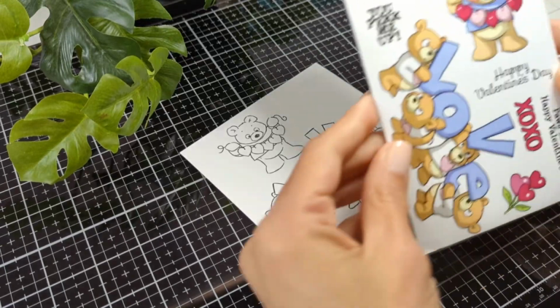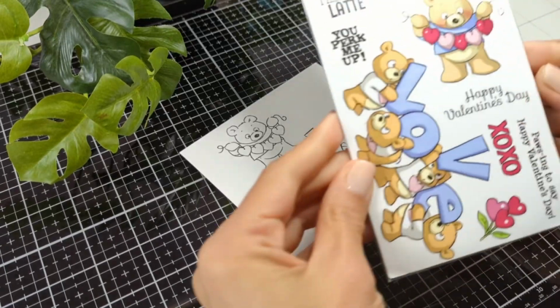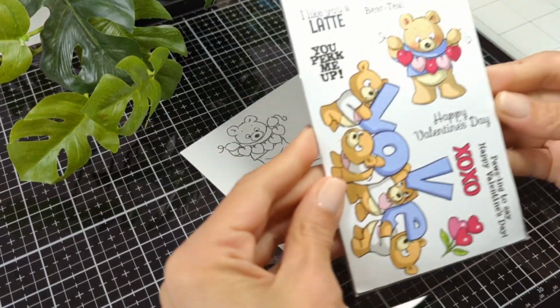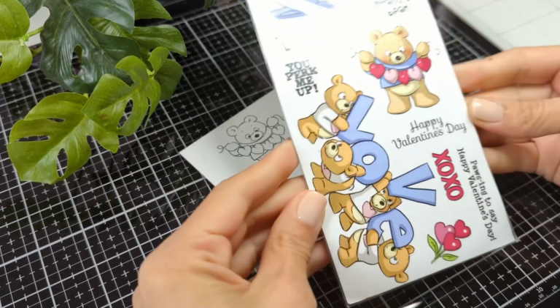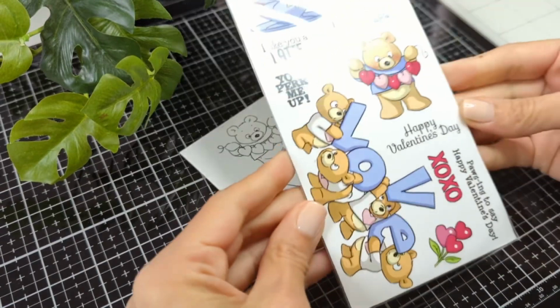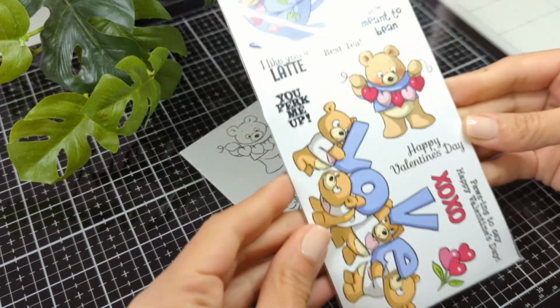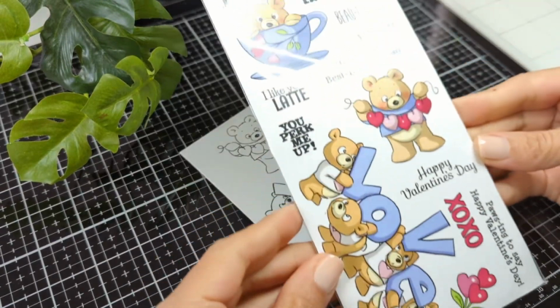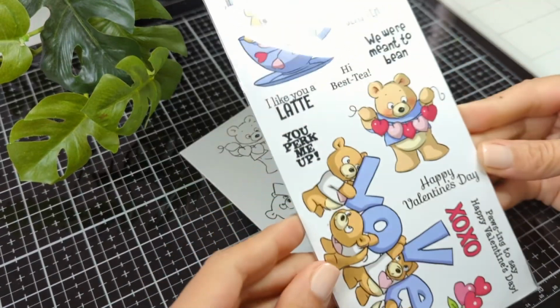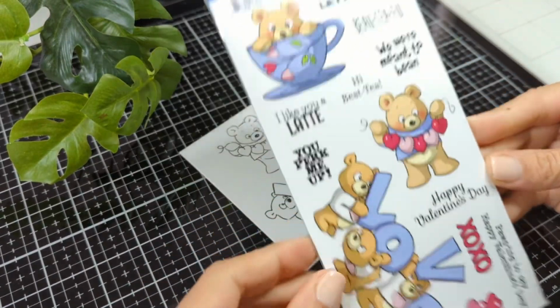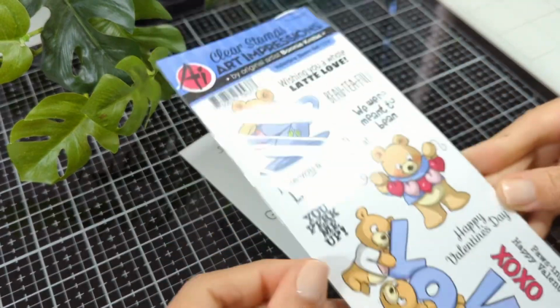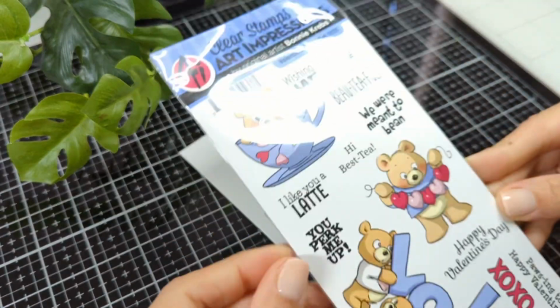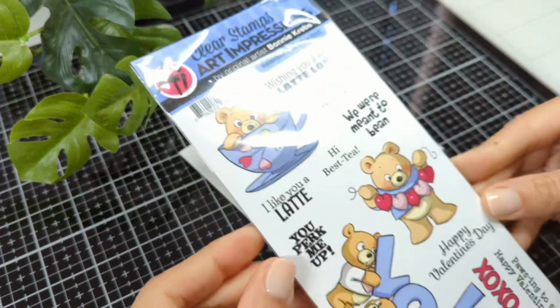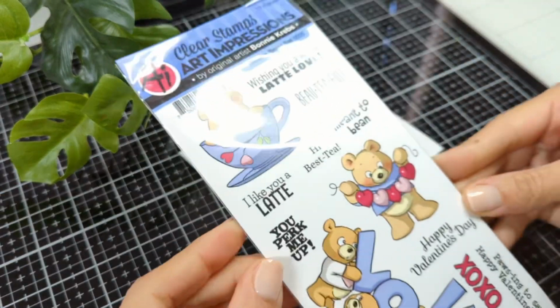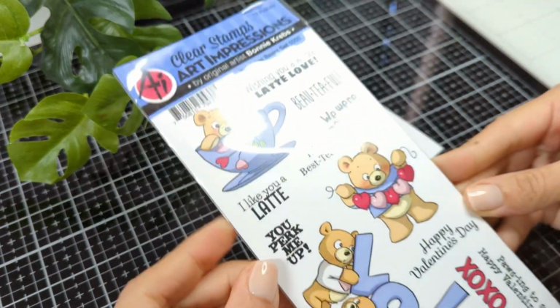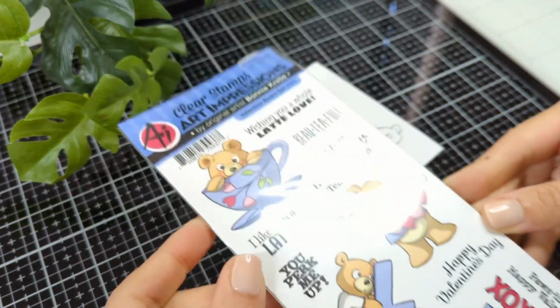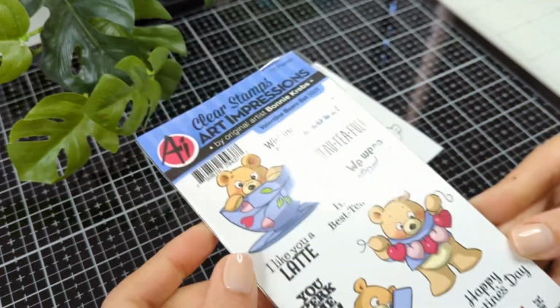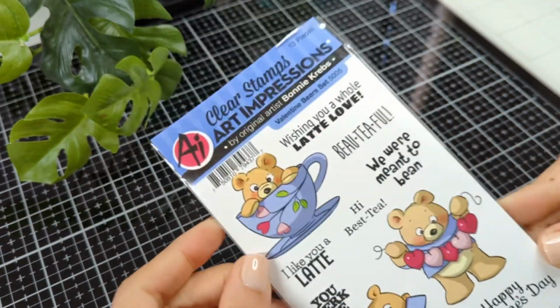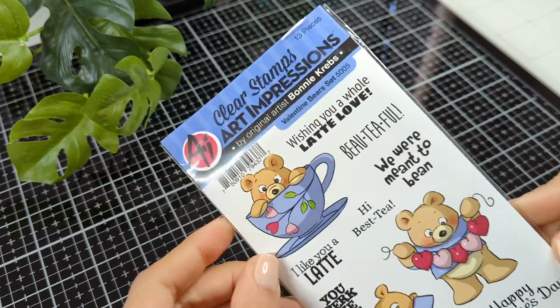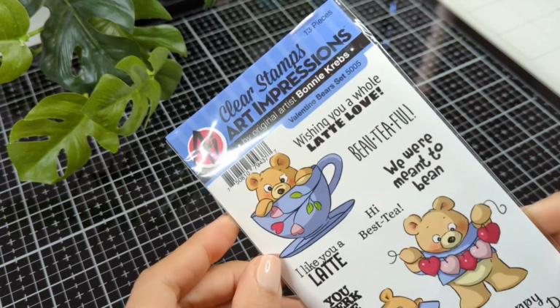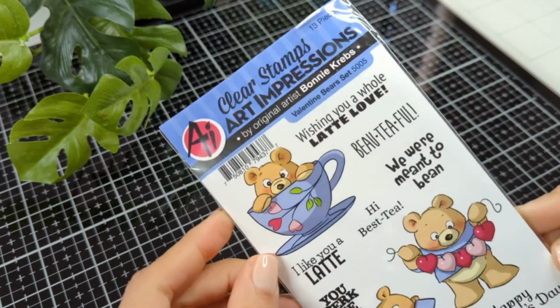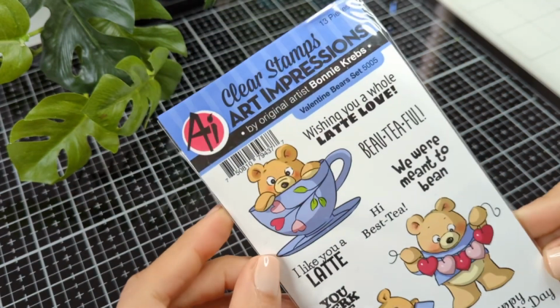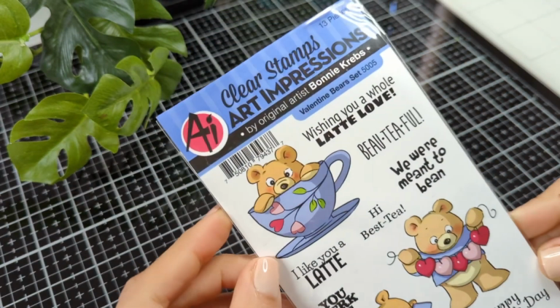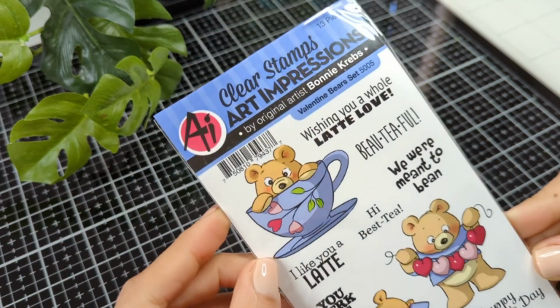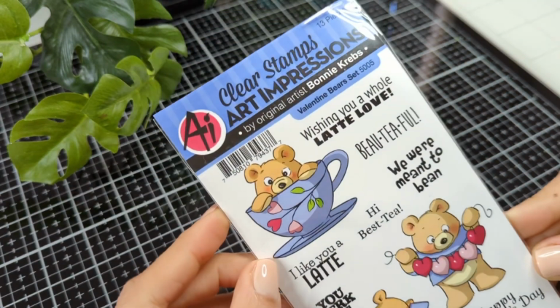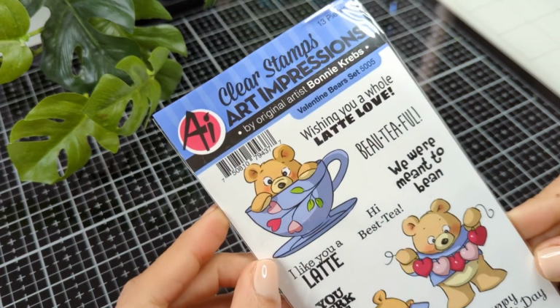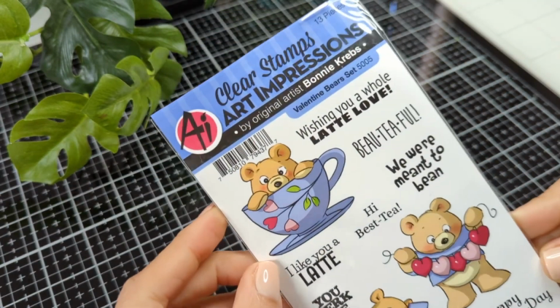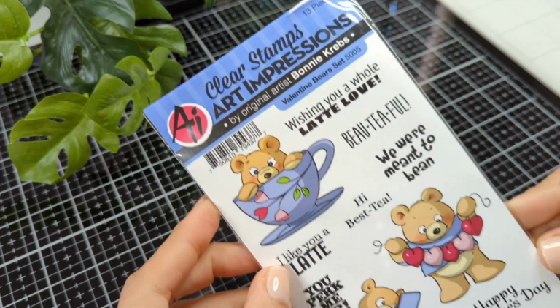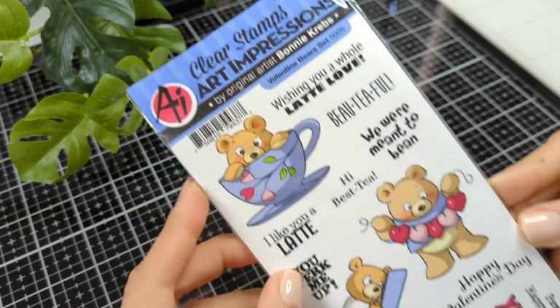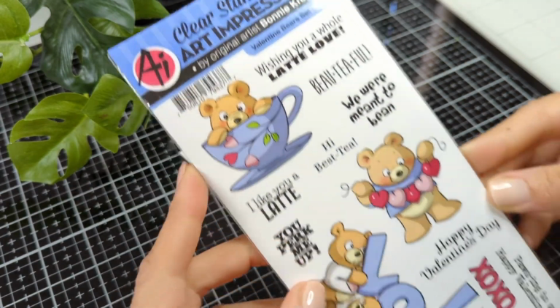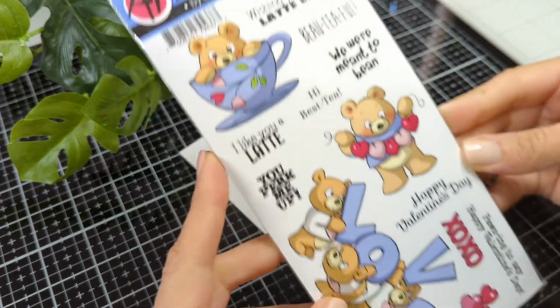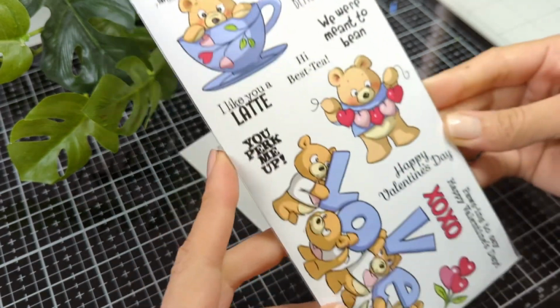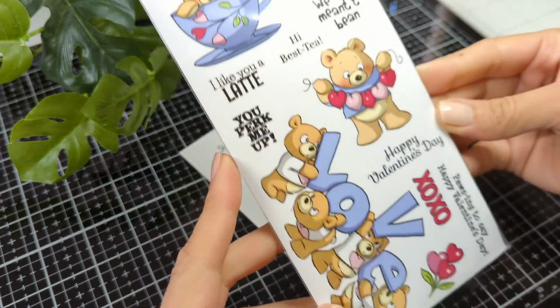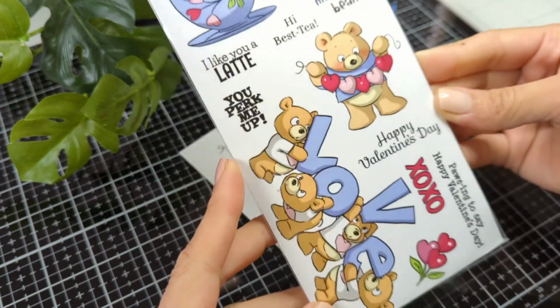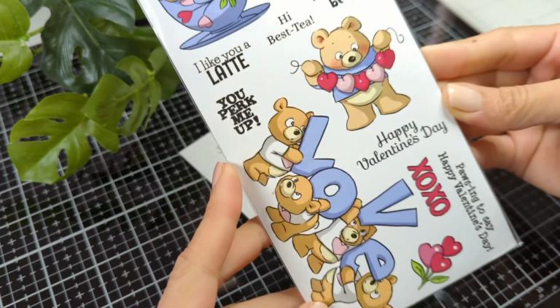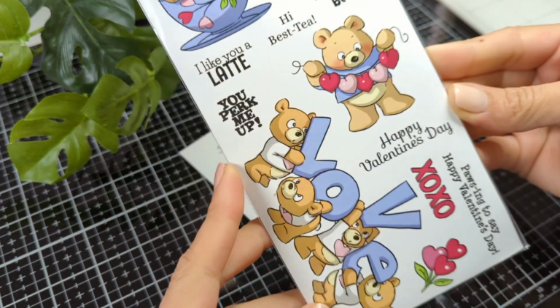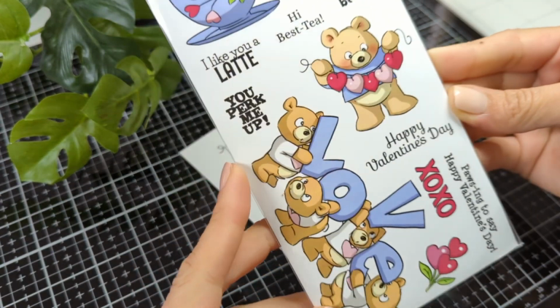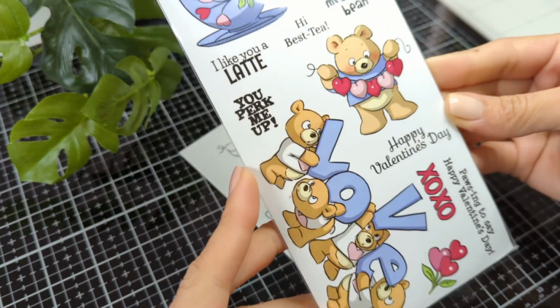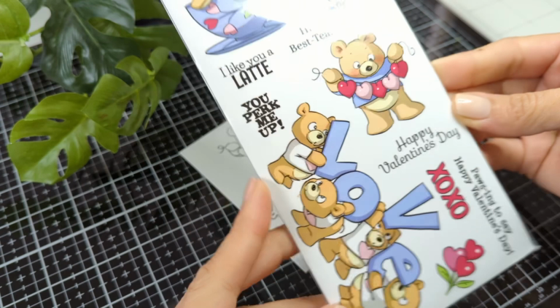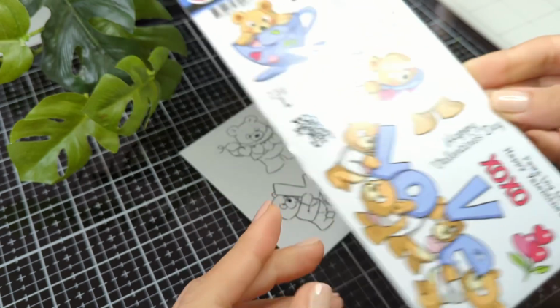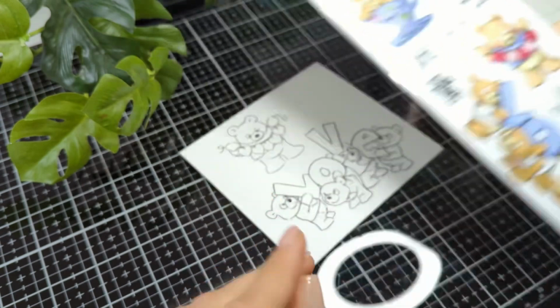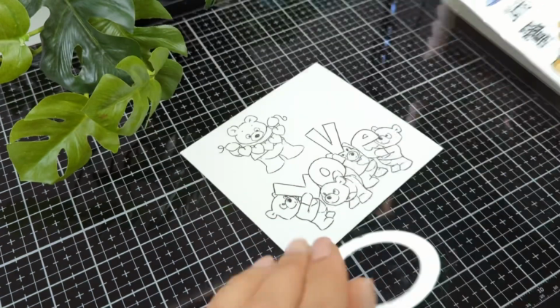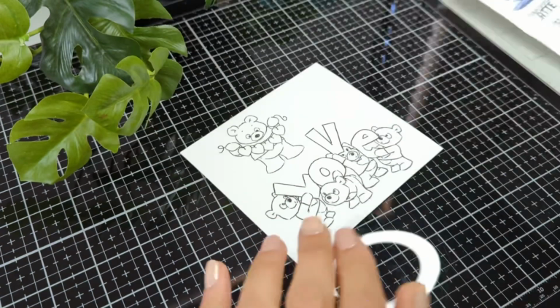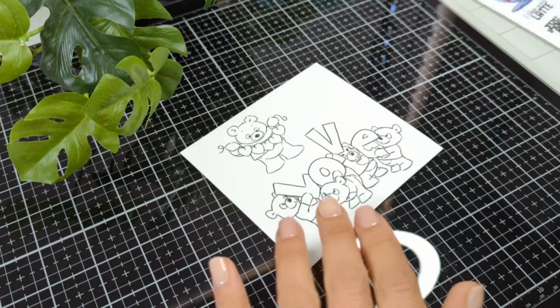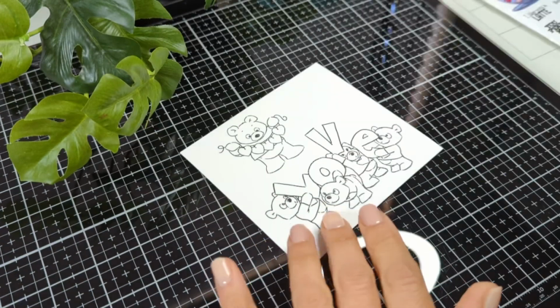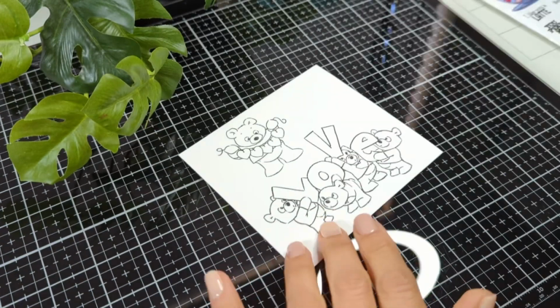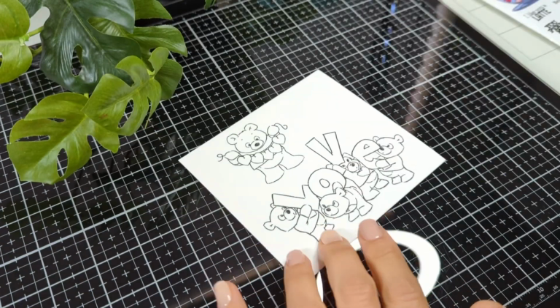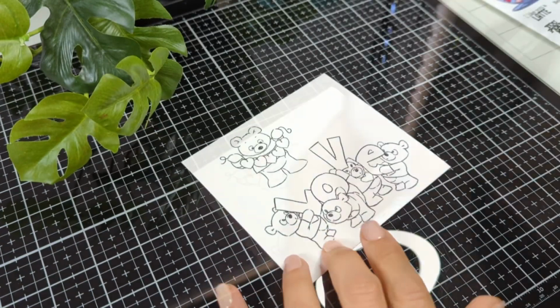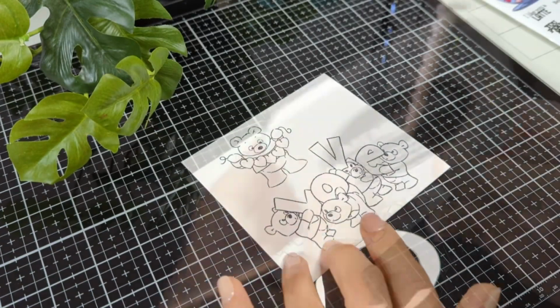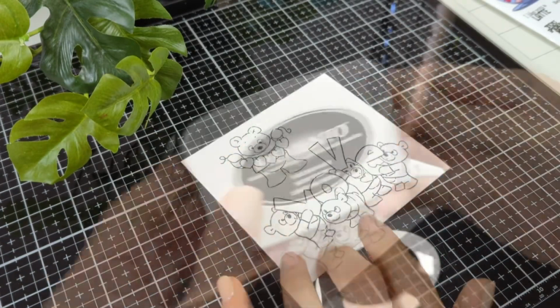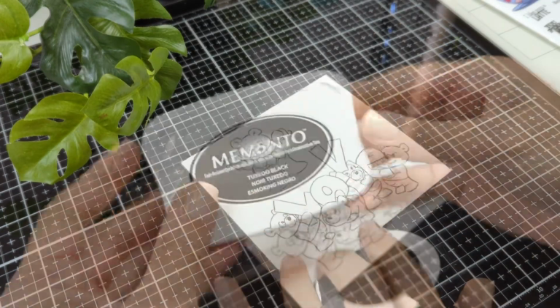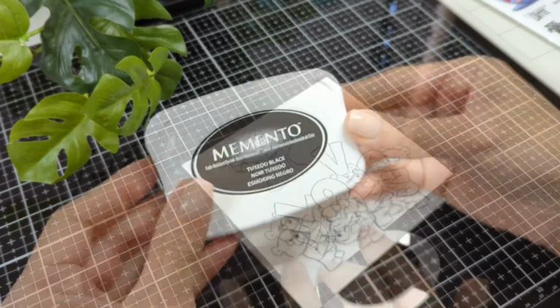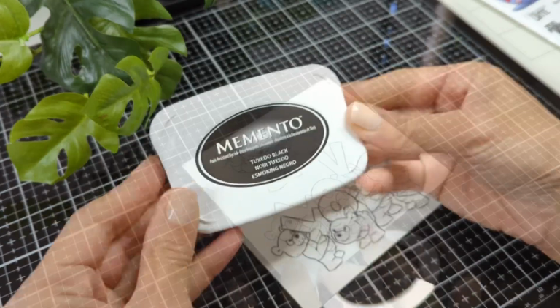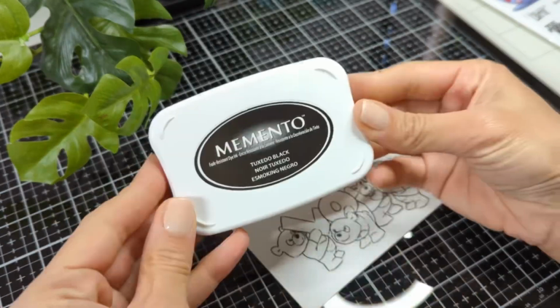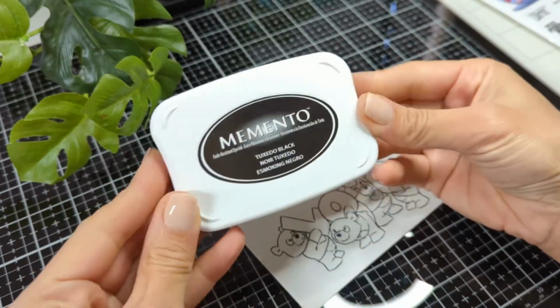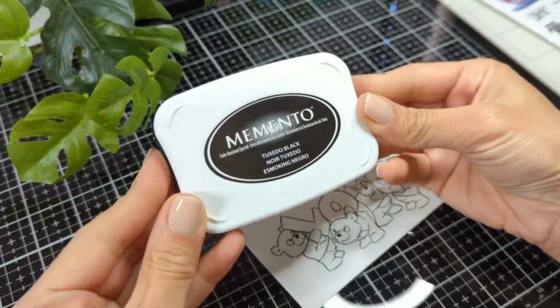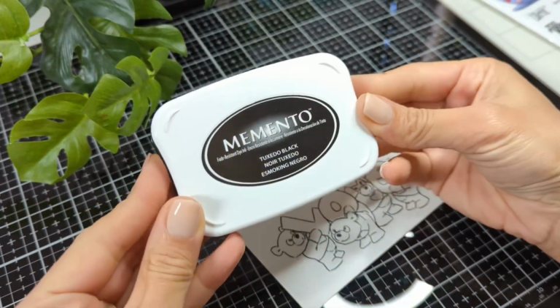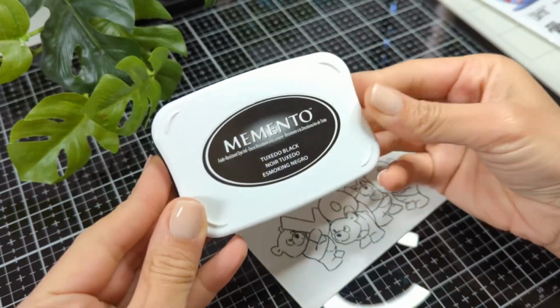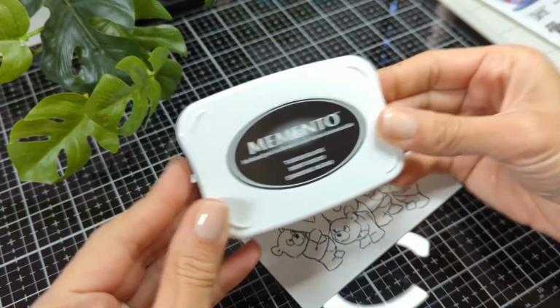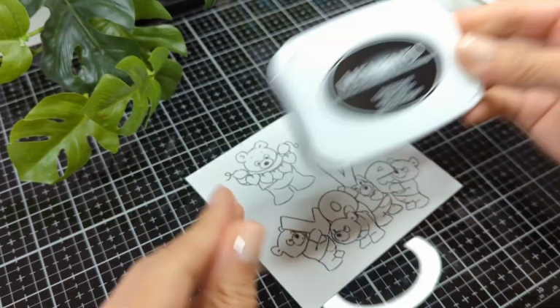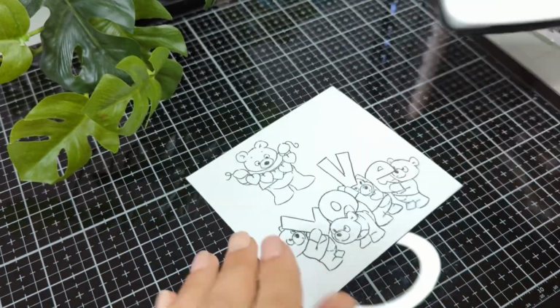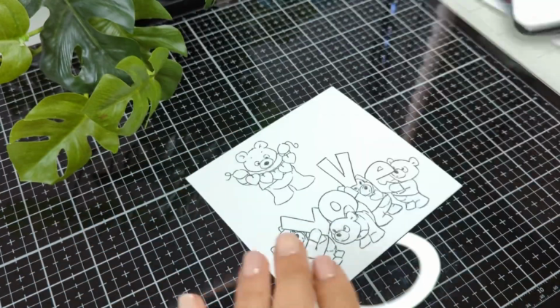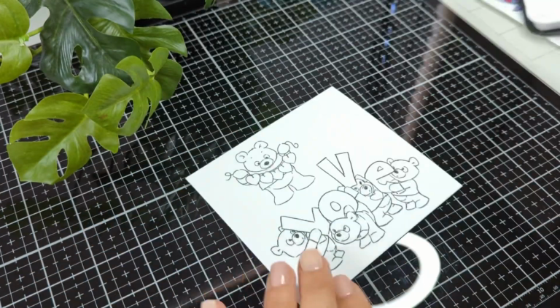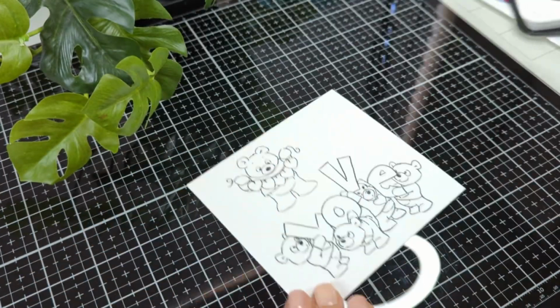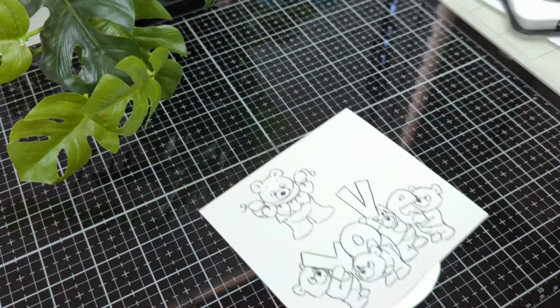Happy Valentine's everyone, Nina here. Thanks for joining me today as I share this cute new slimline card that I'm going to create with you.